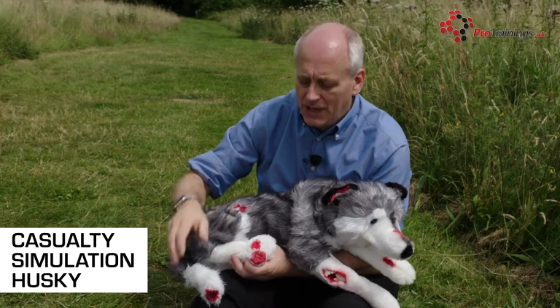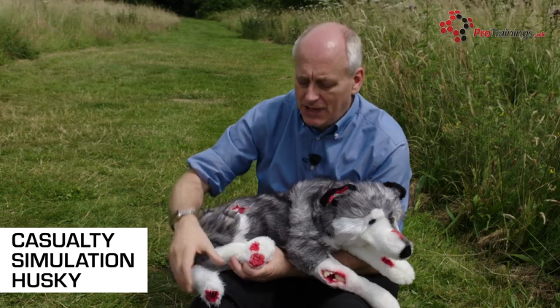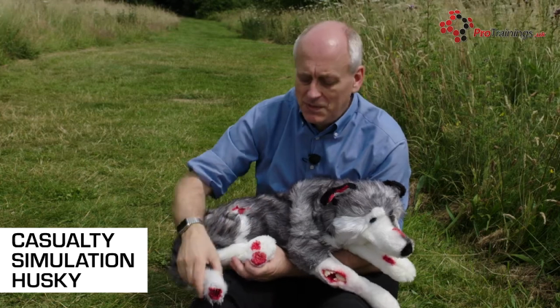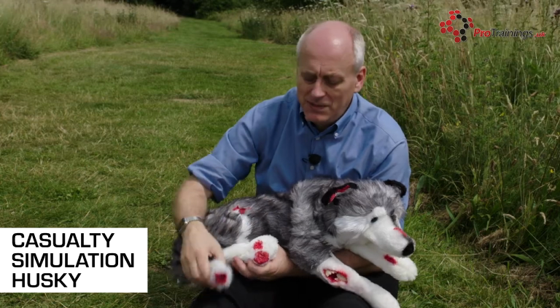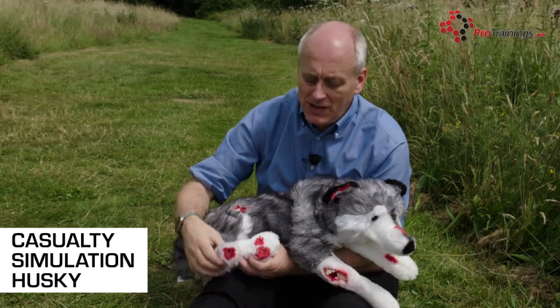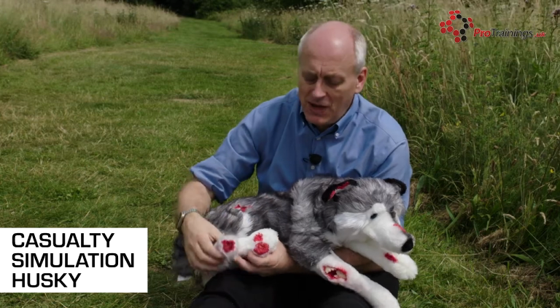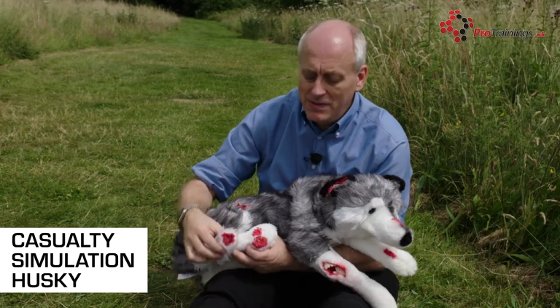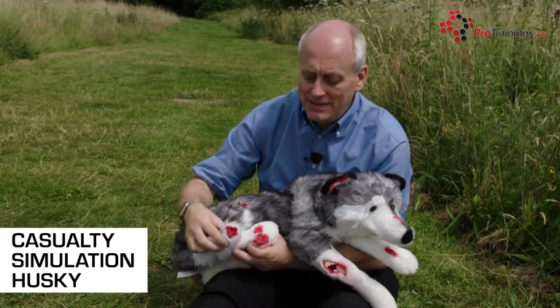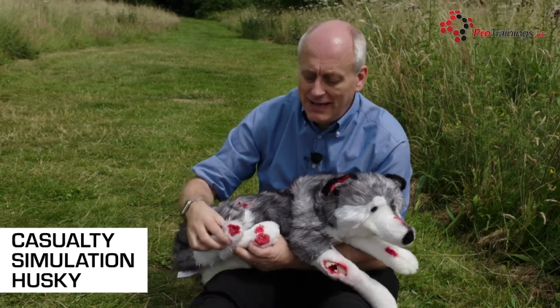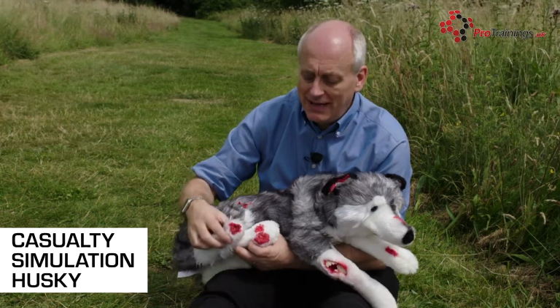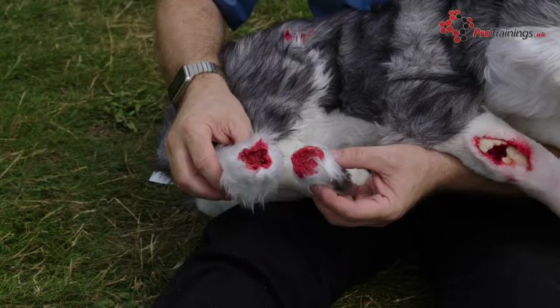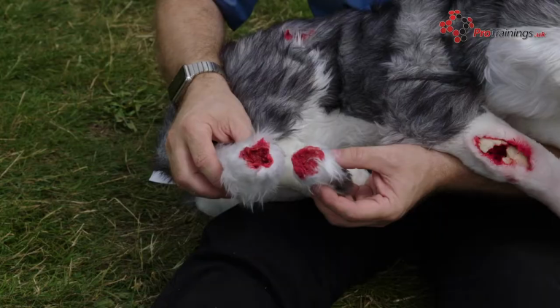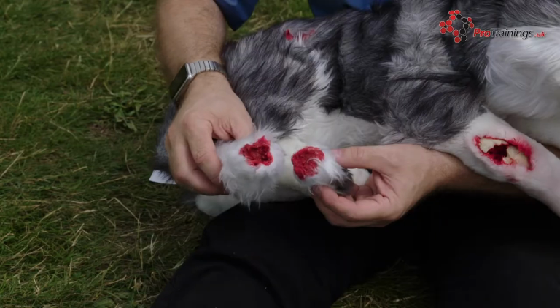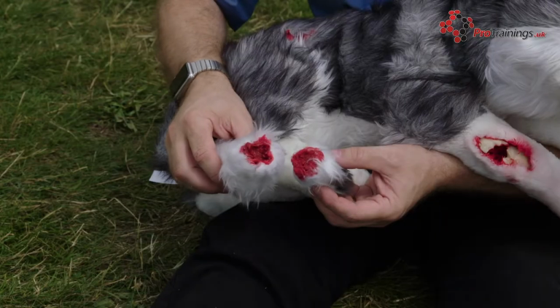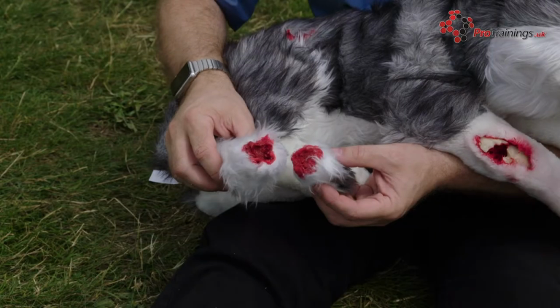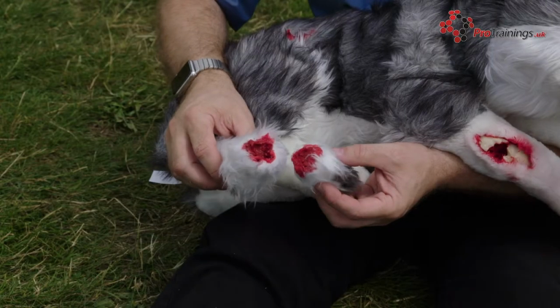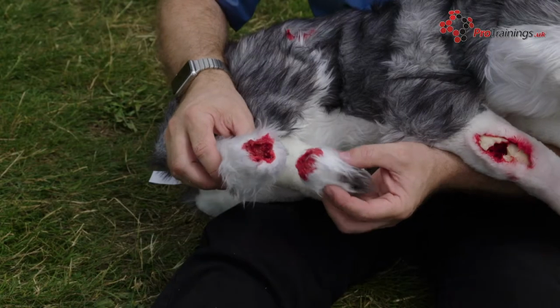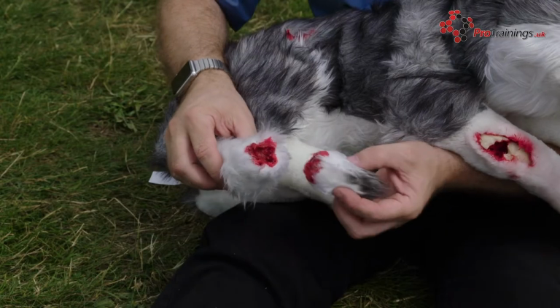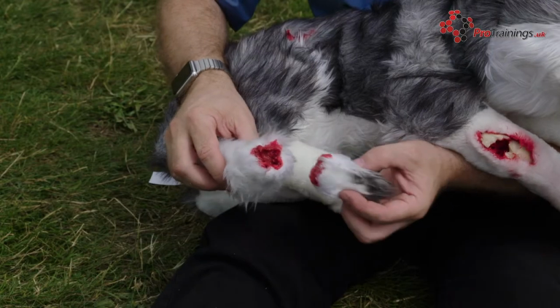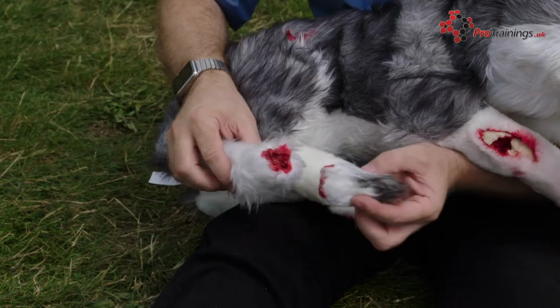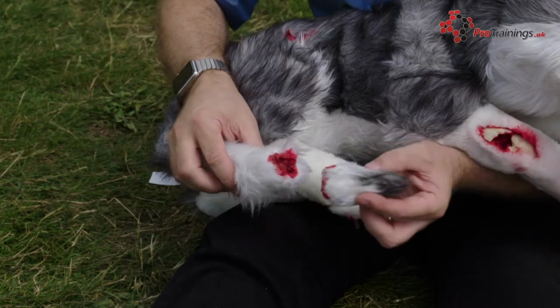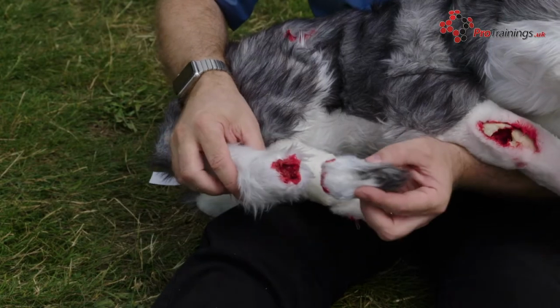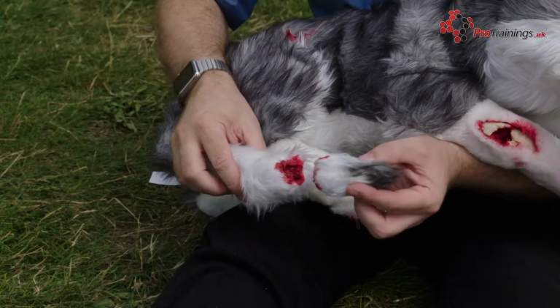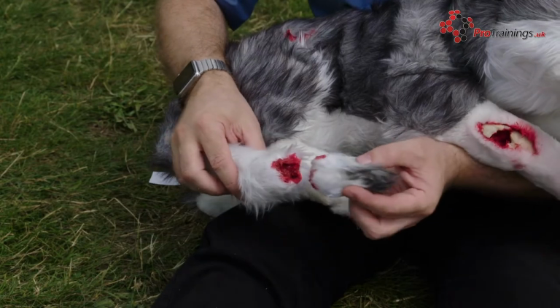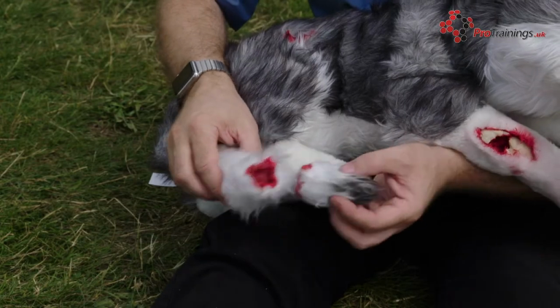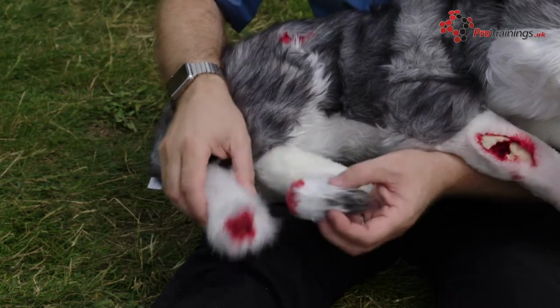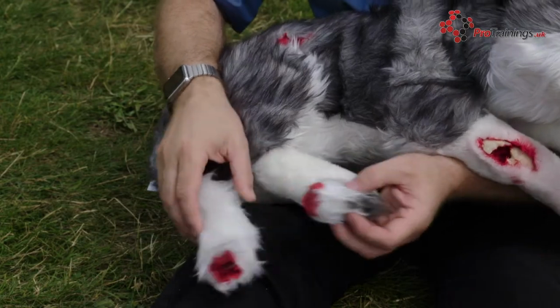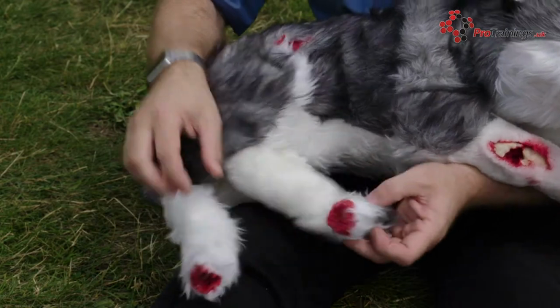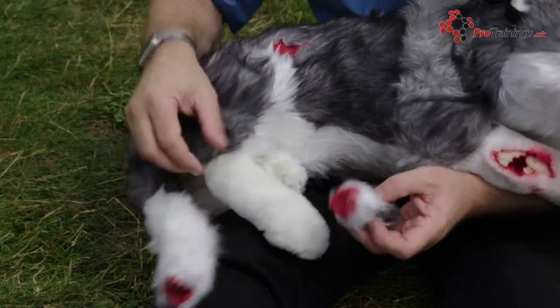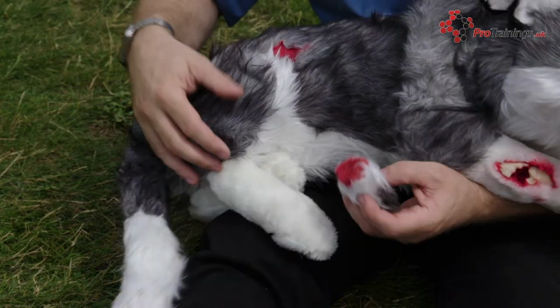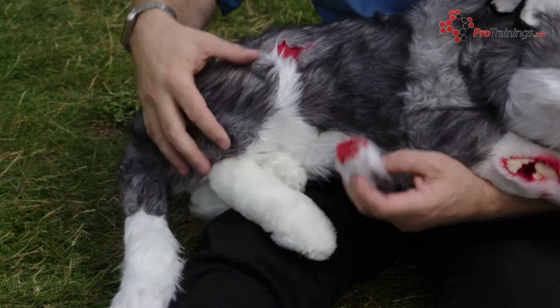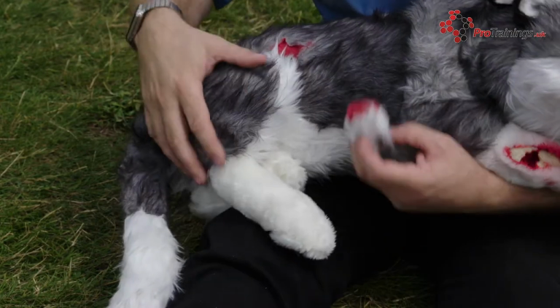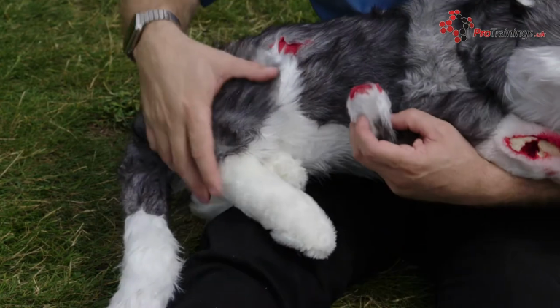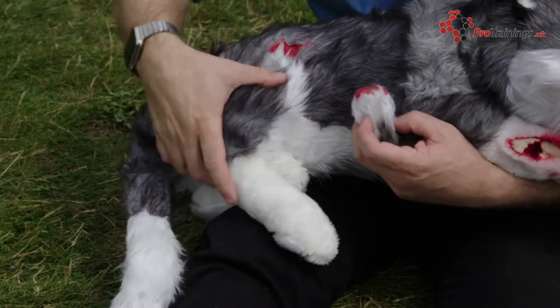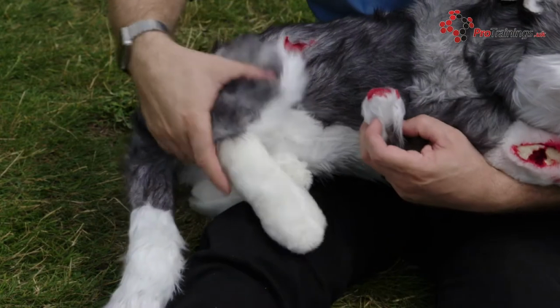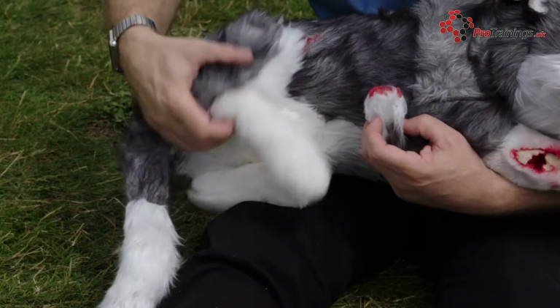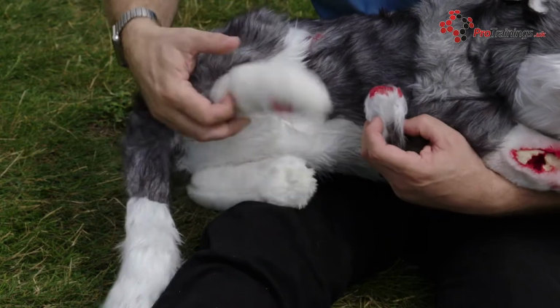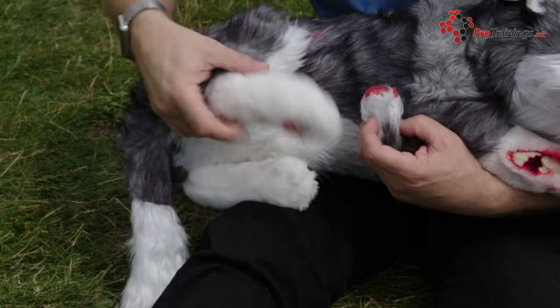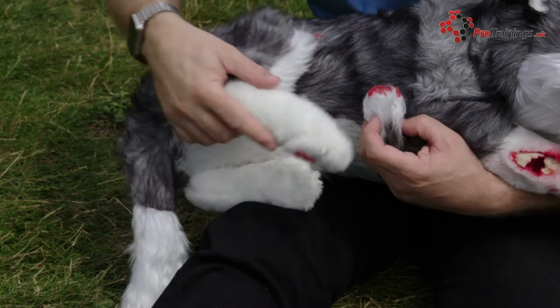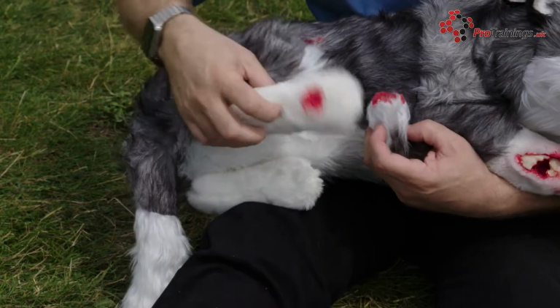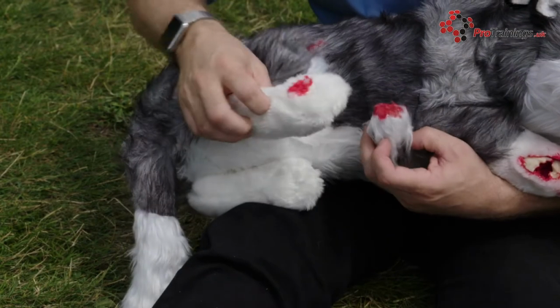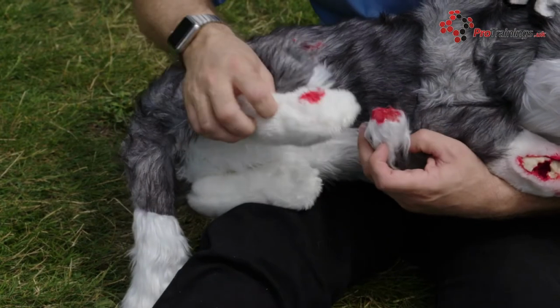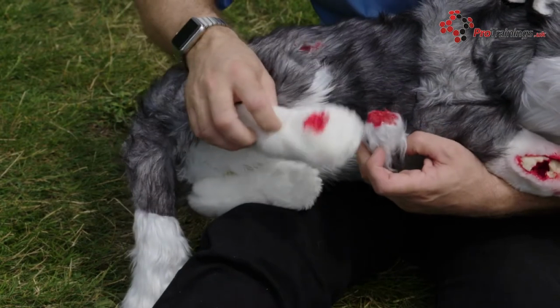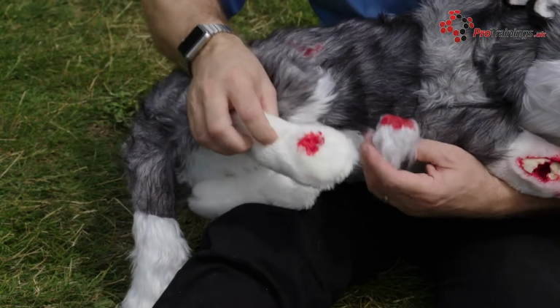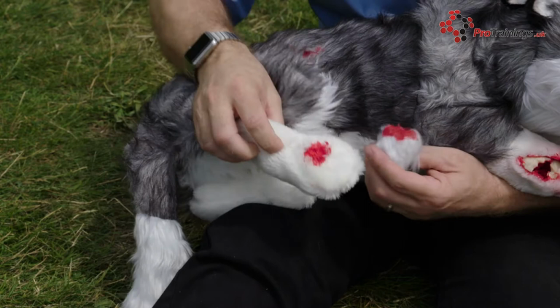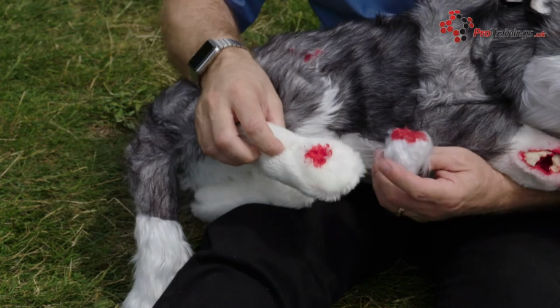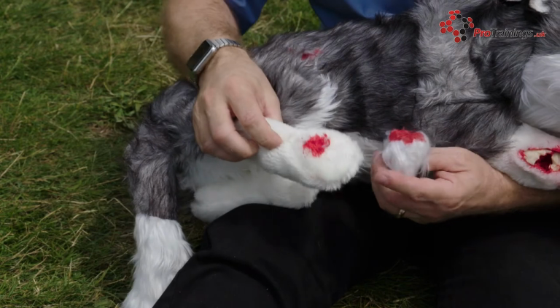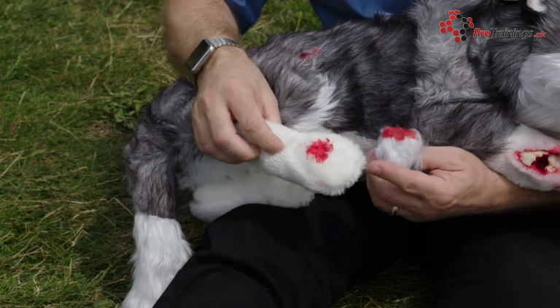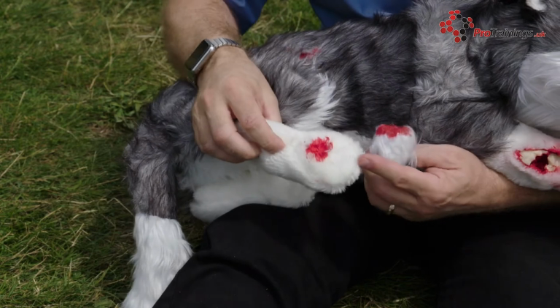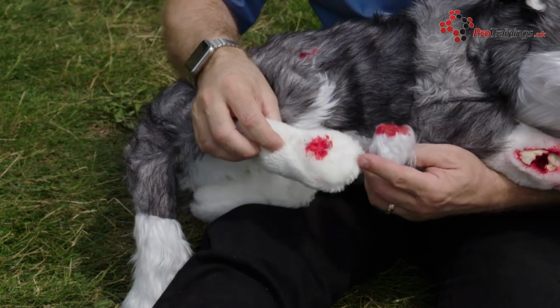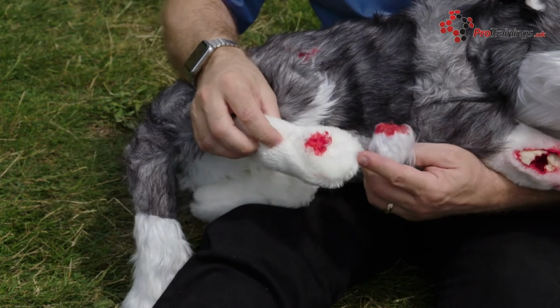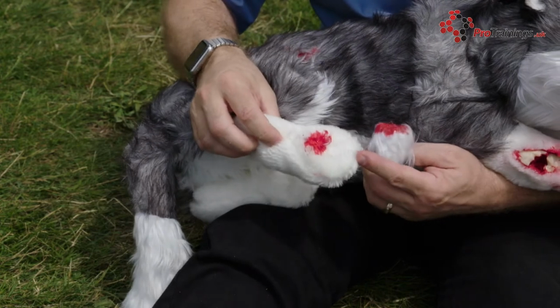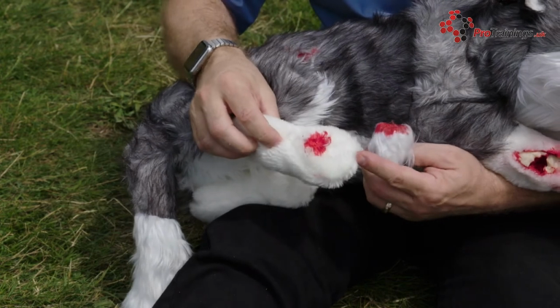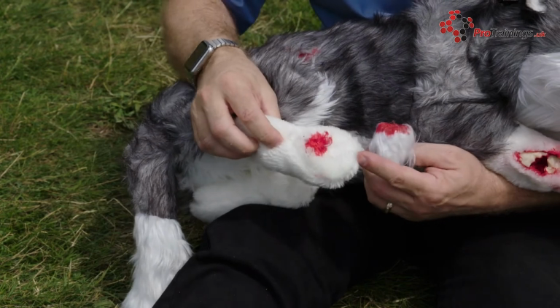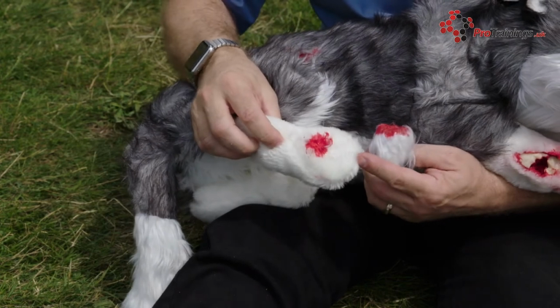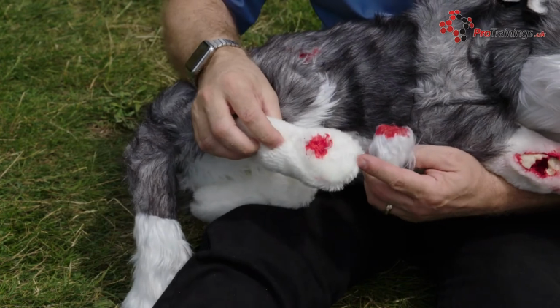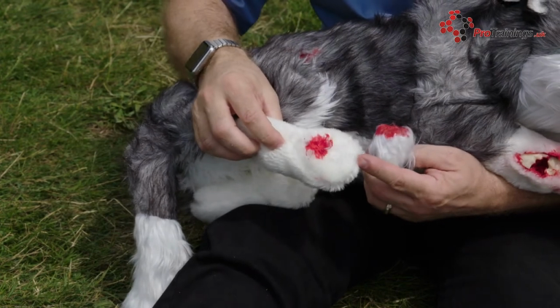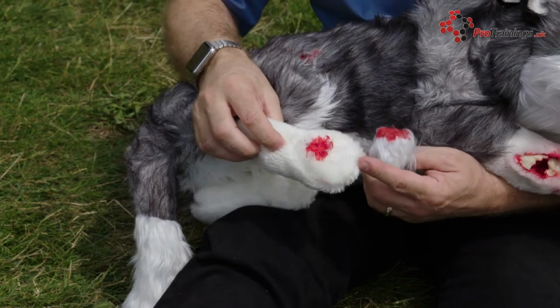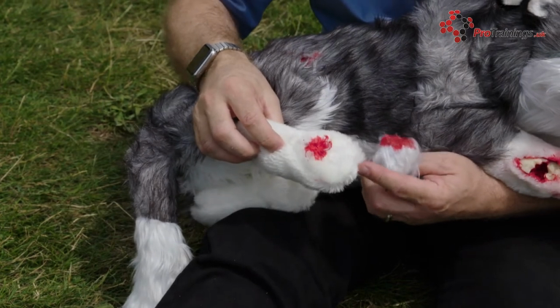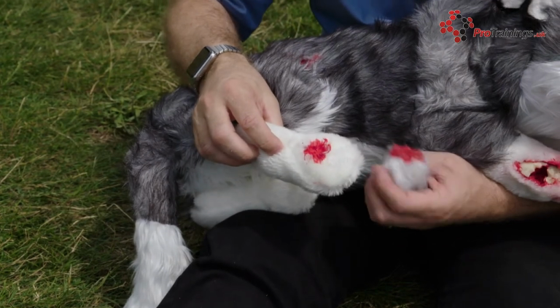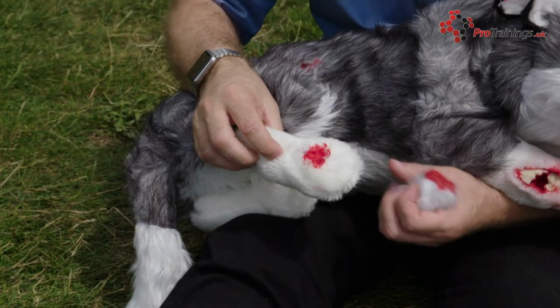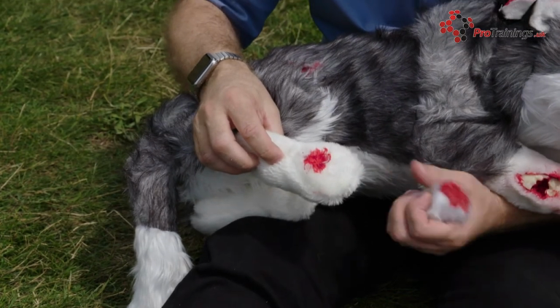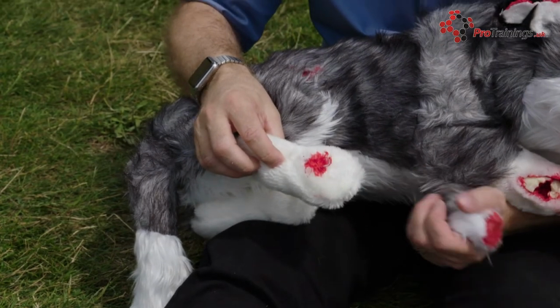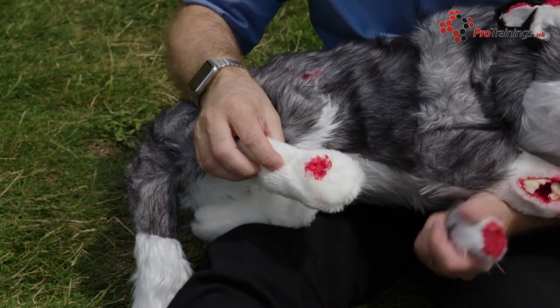We start with the tail. The tail is a complete amputation. You get the other part with it as well, so they can practice actually putting a dressing over the end of the tail.